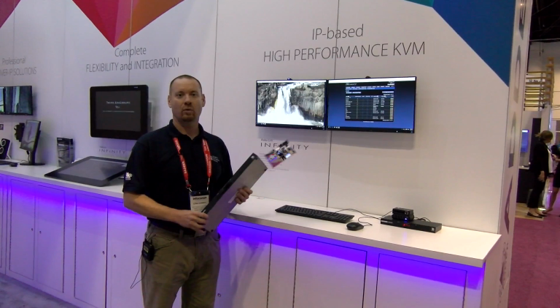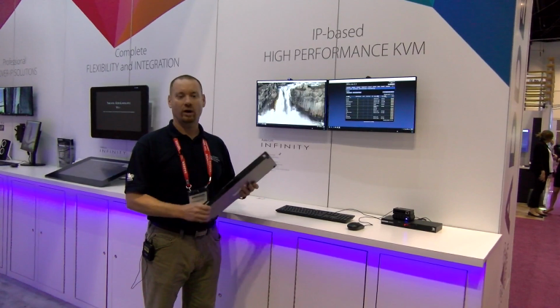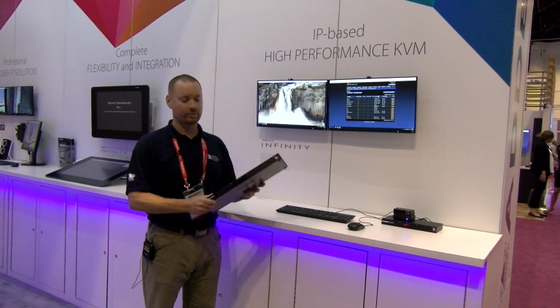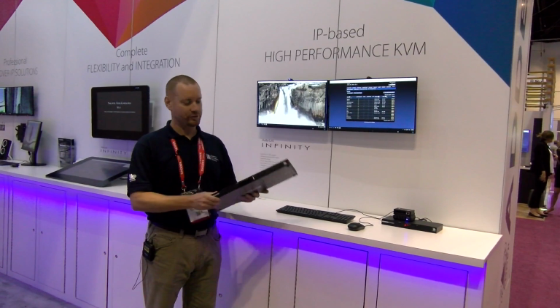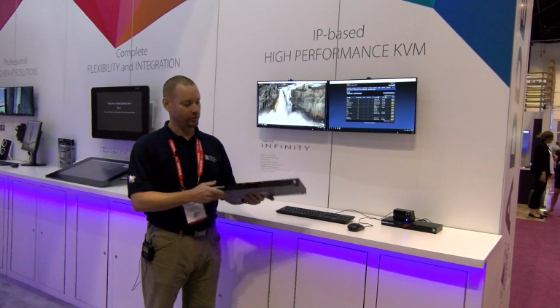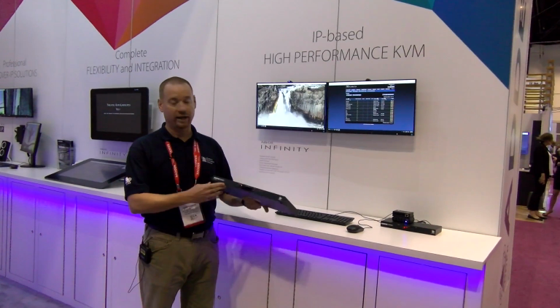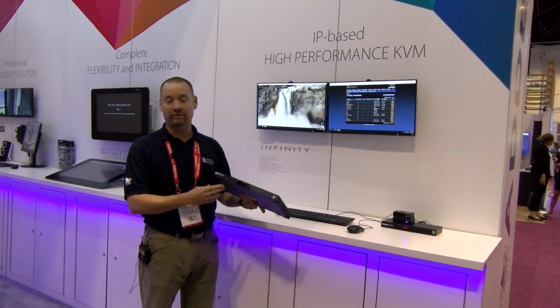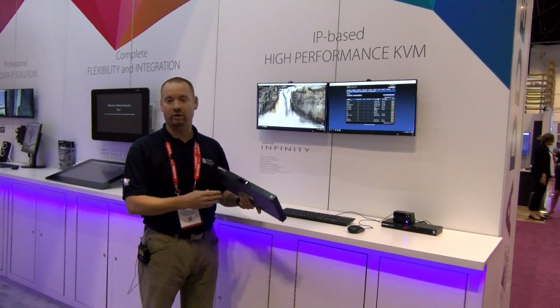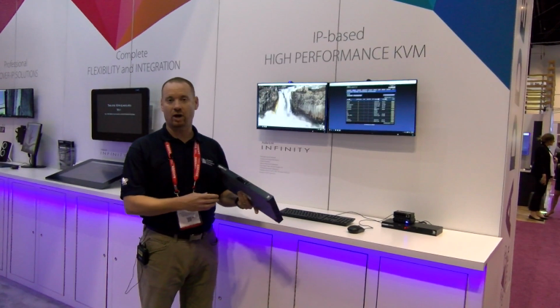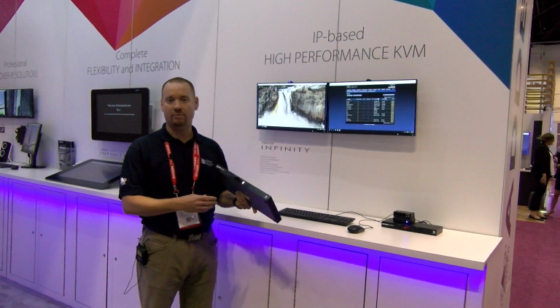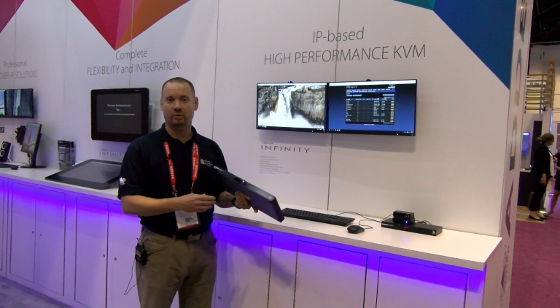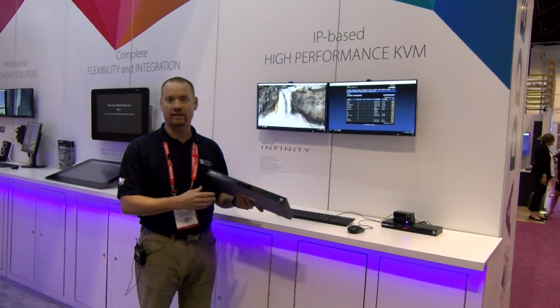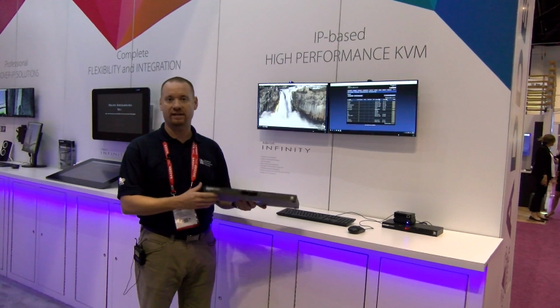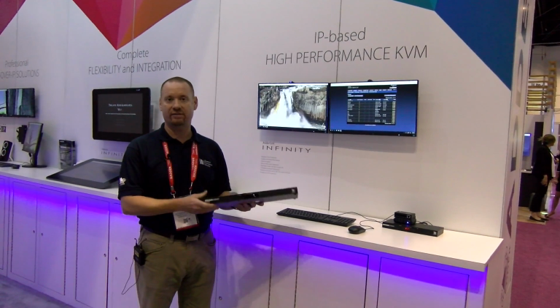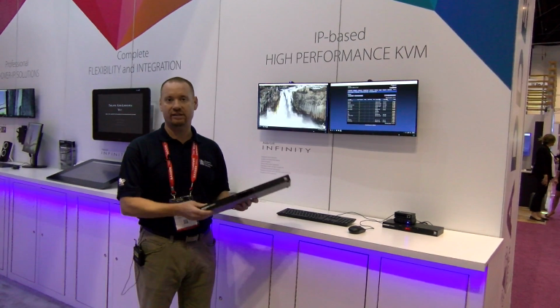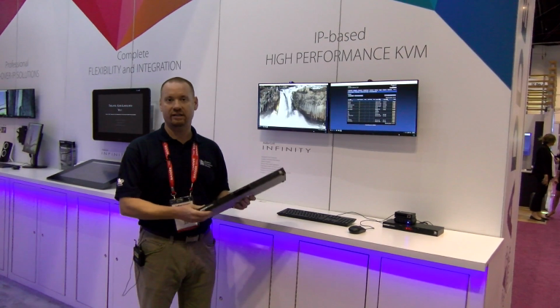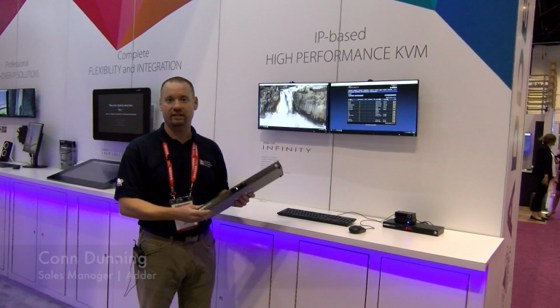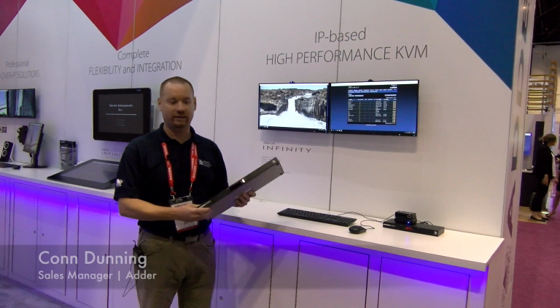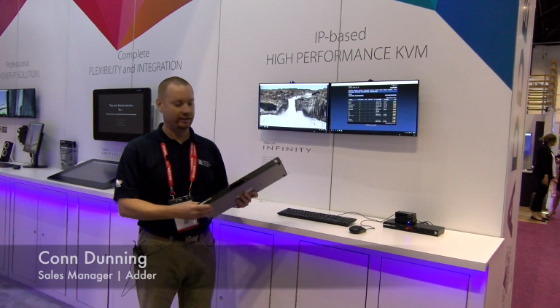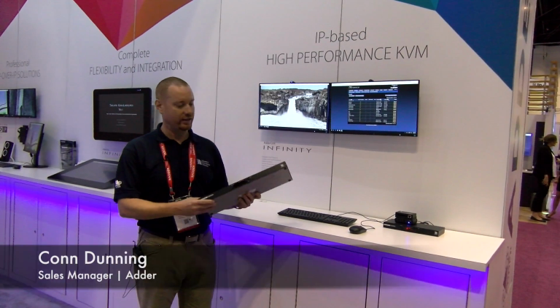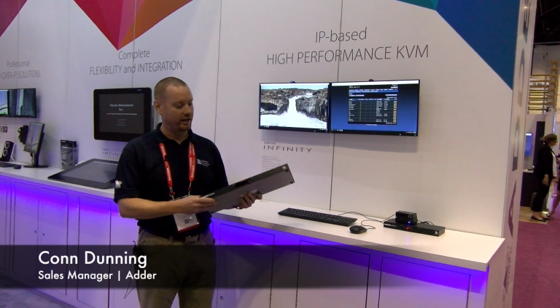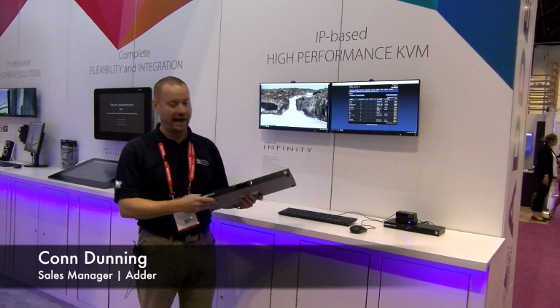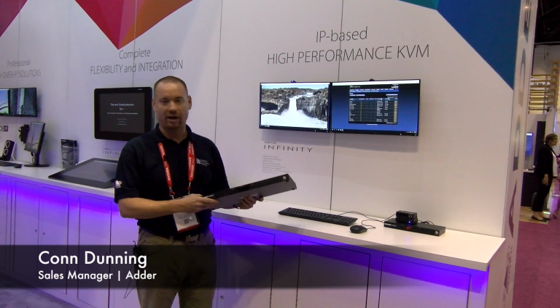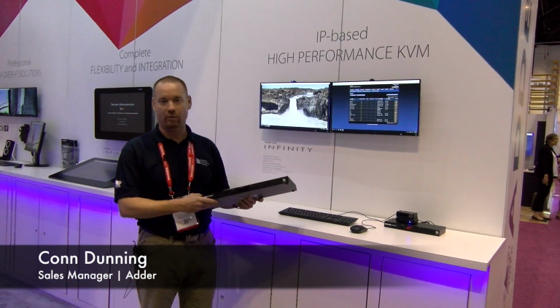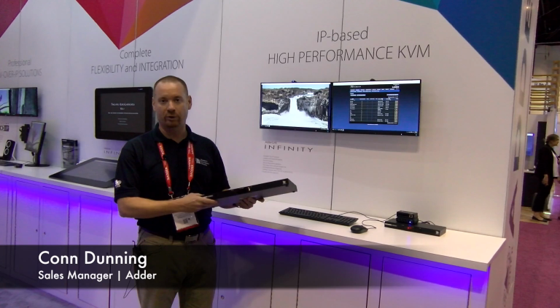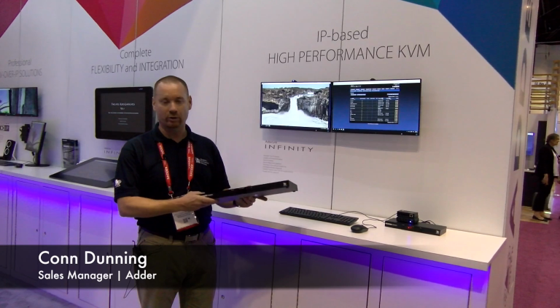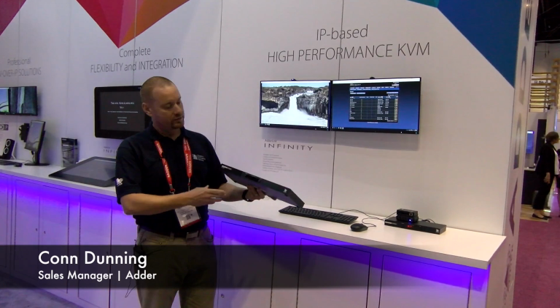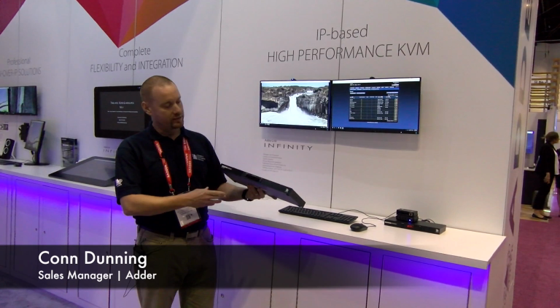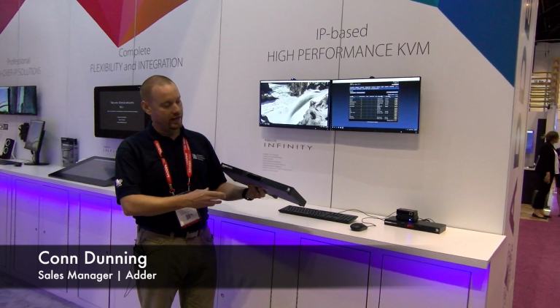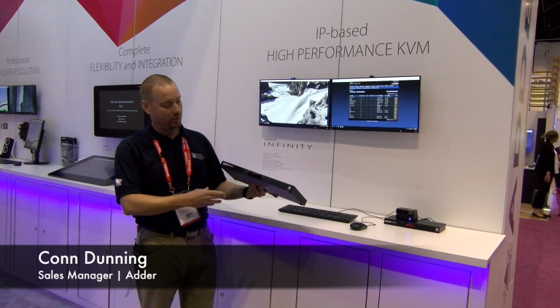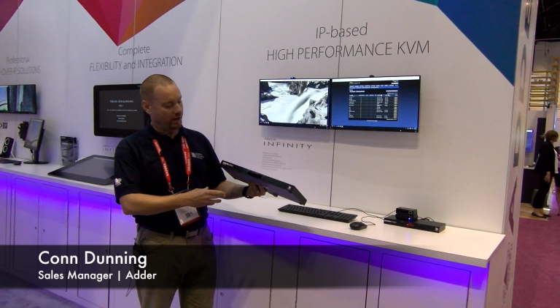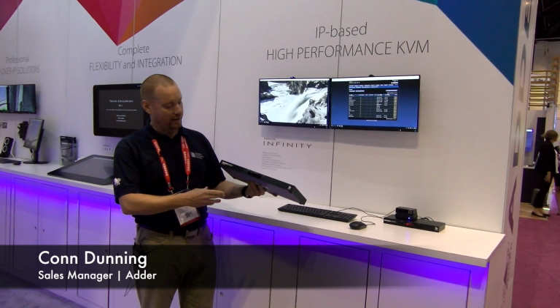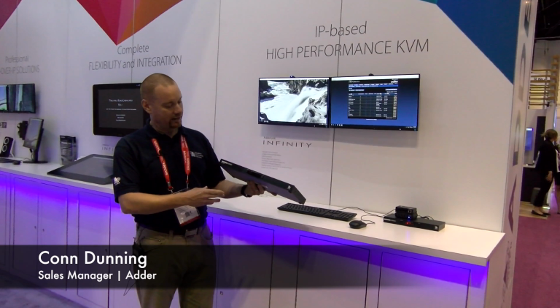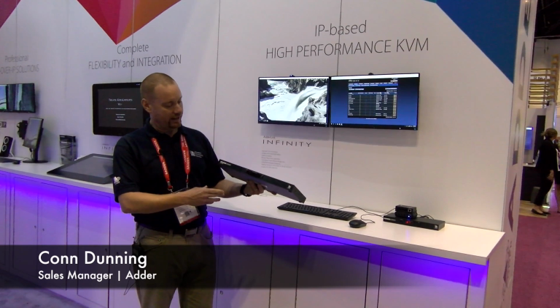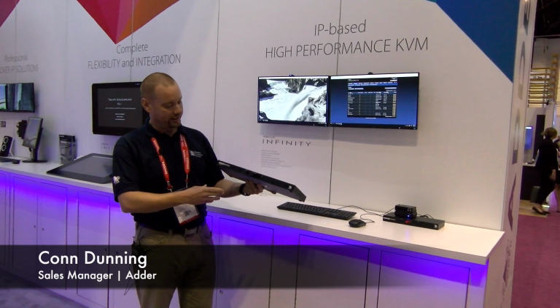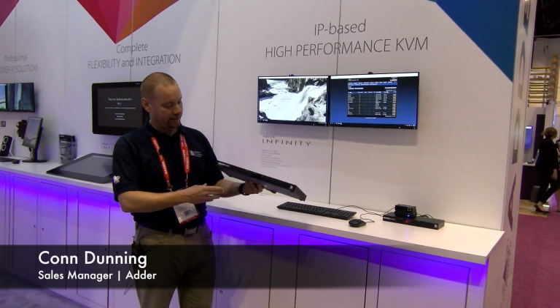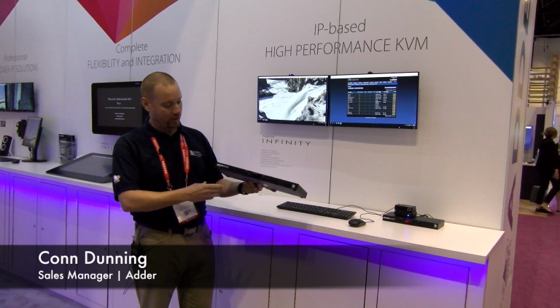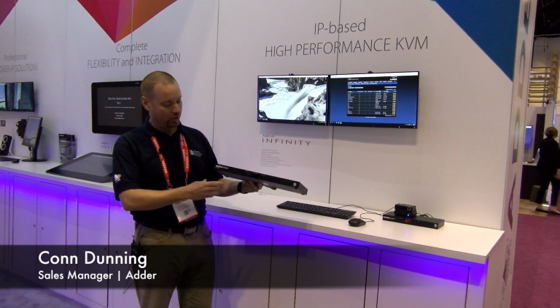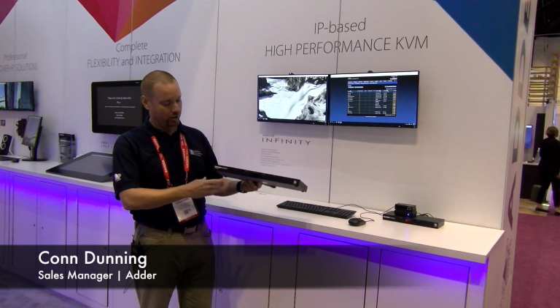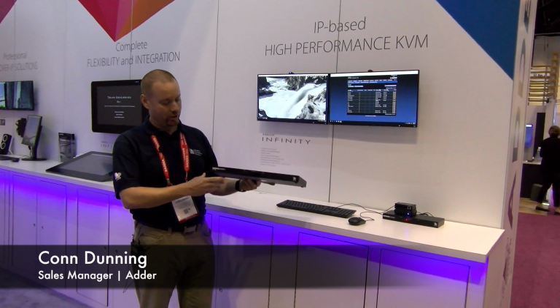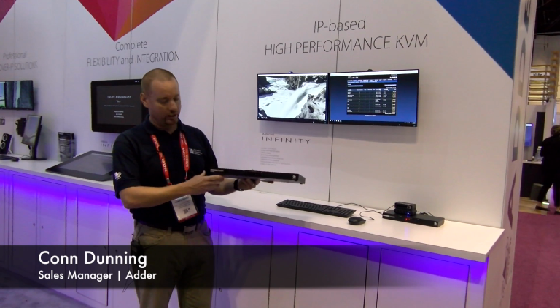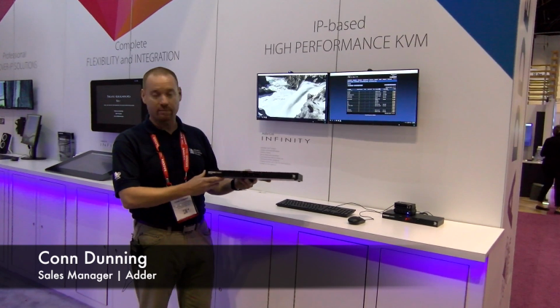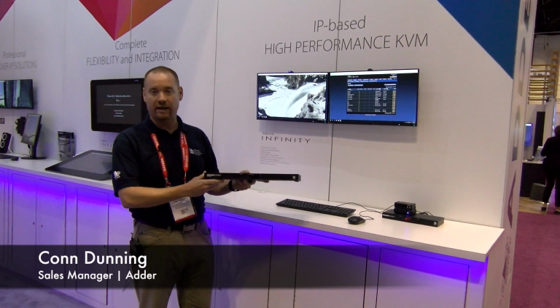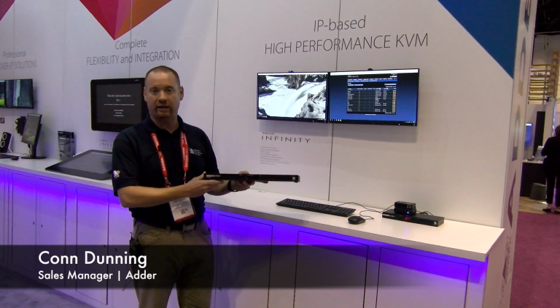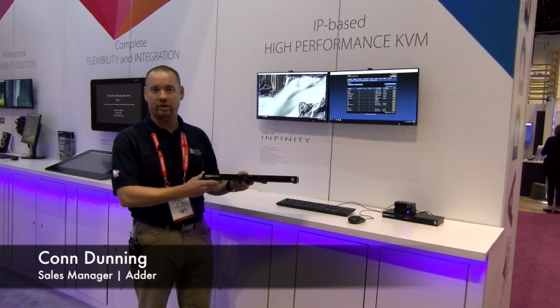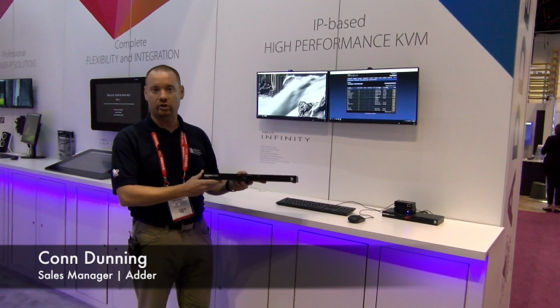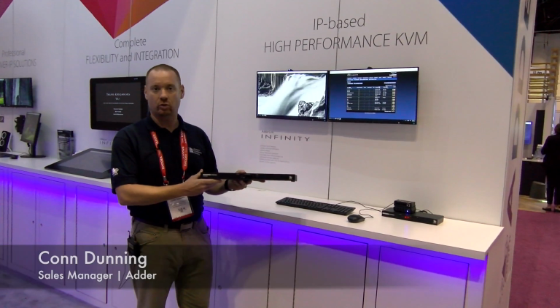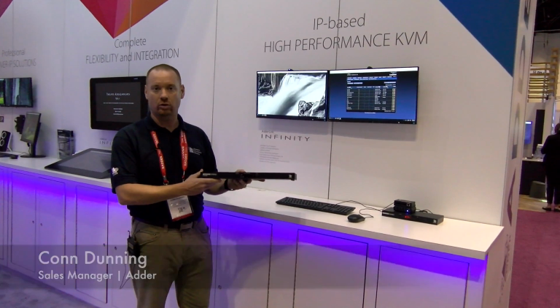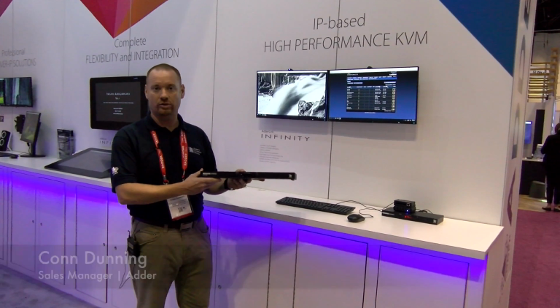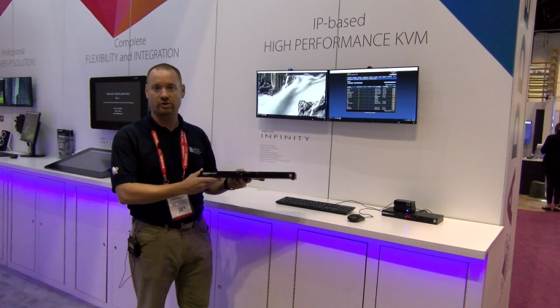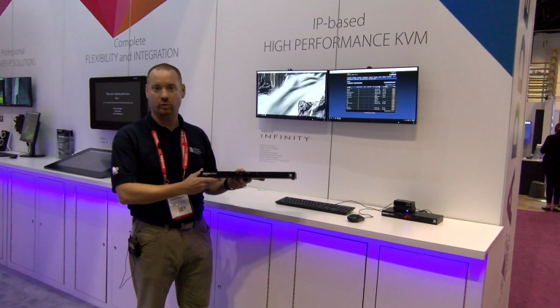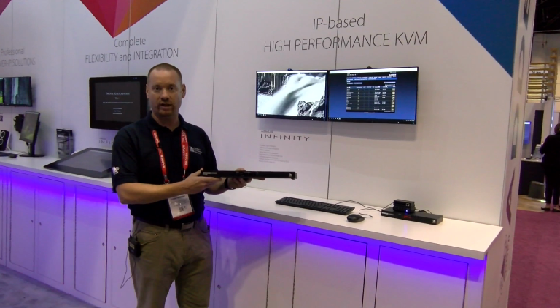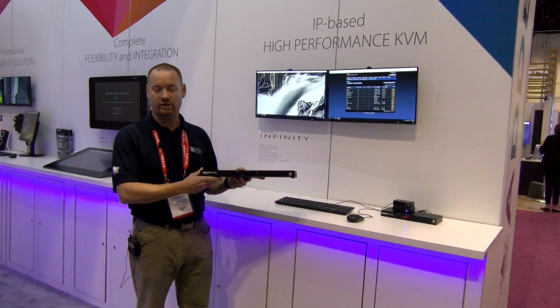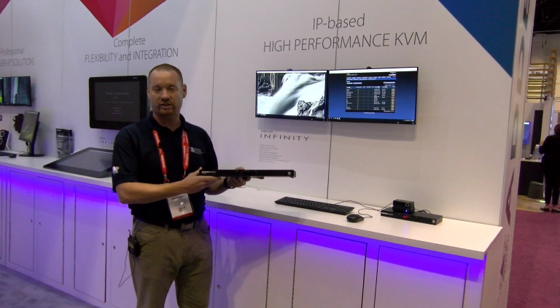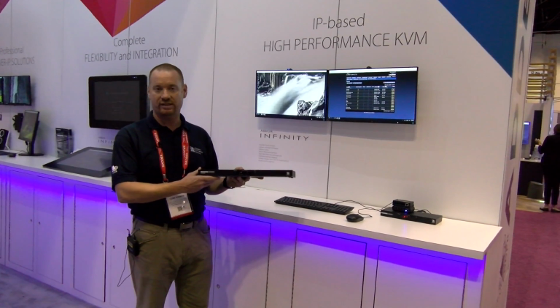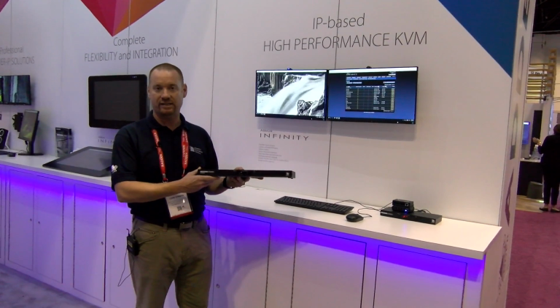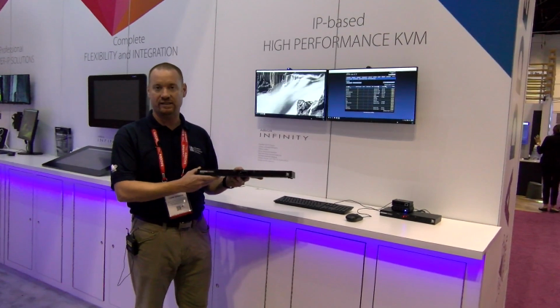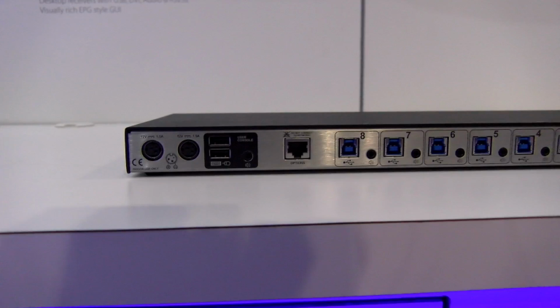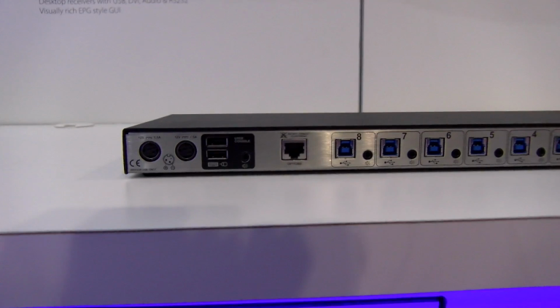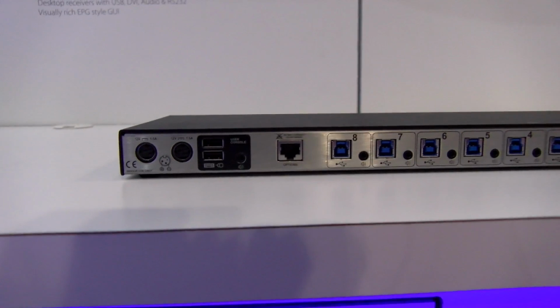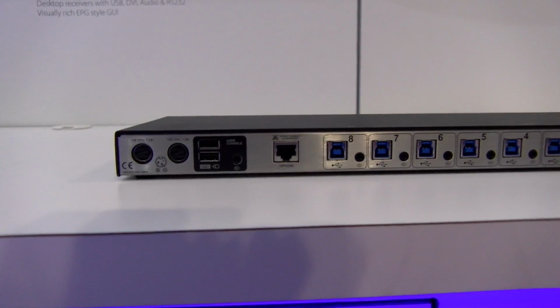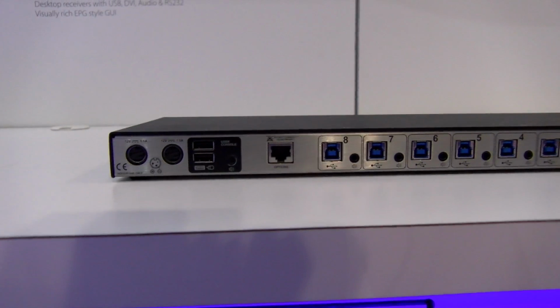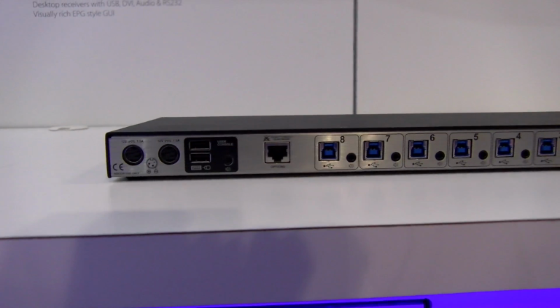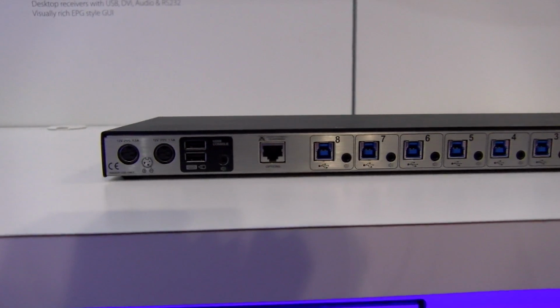Welcome to Infocom 2017 in the Adder booth. Today we're highlighting our command and control switch, the CCS Pro 8.